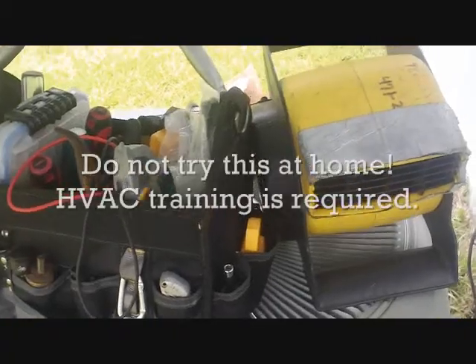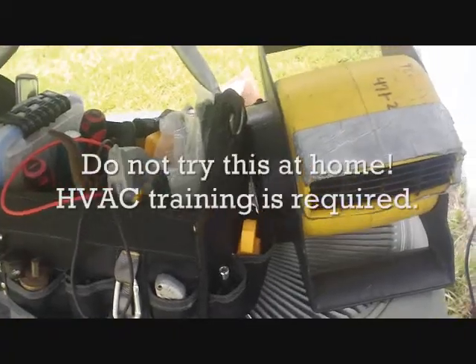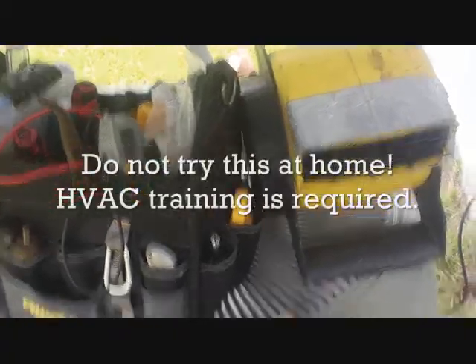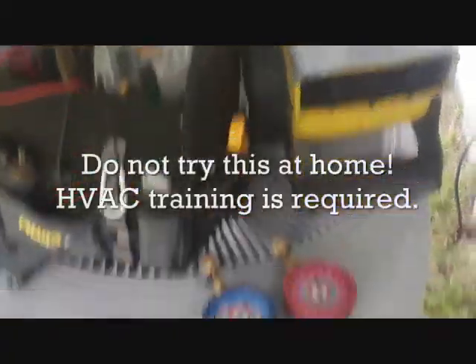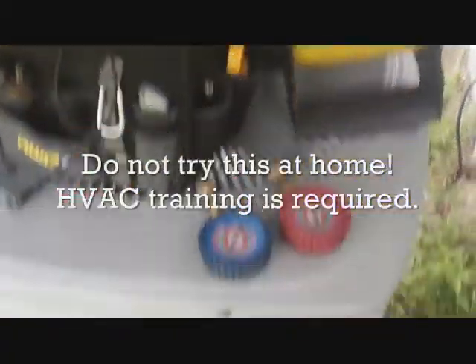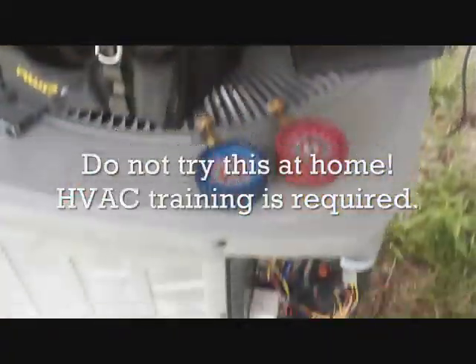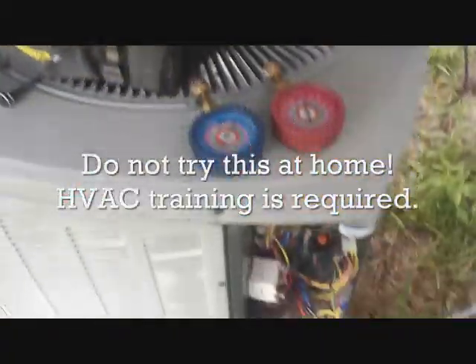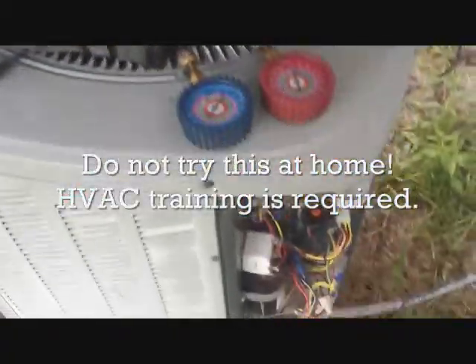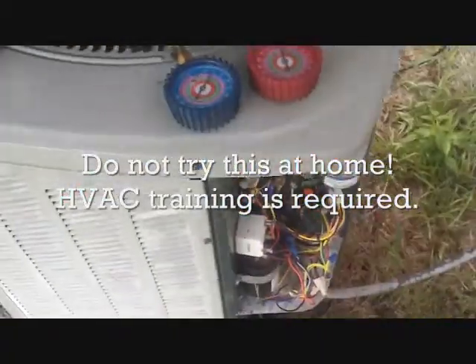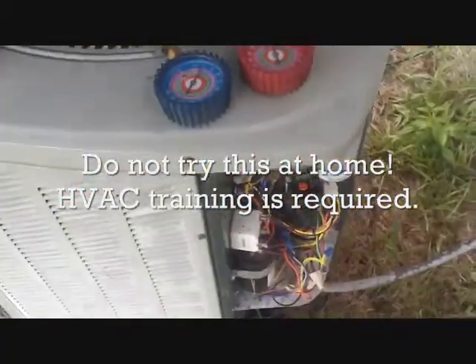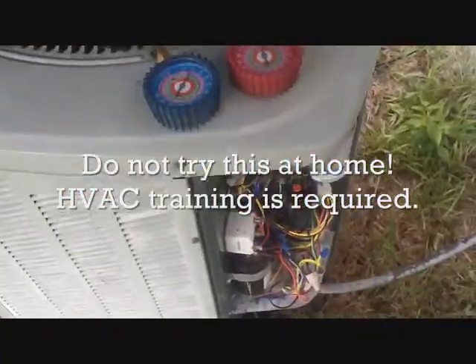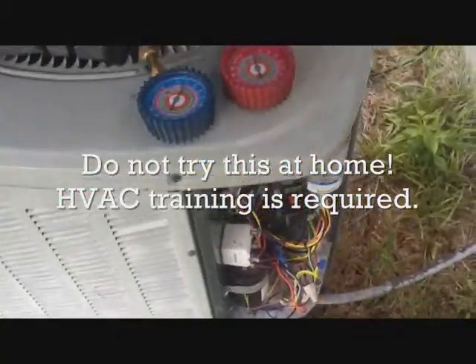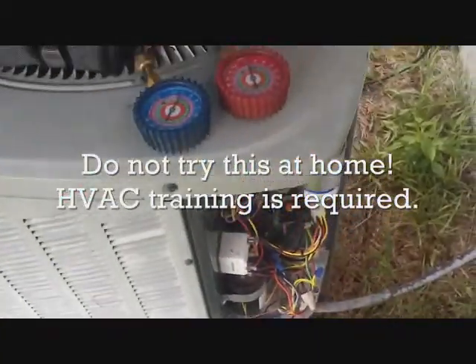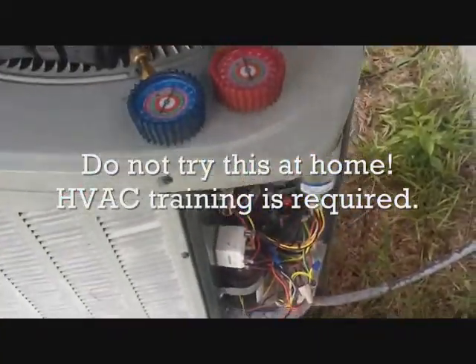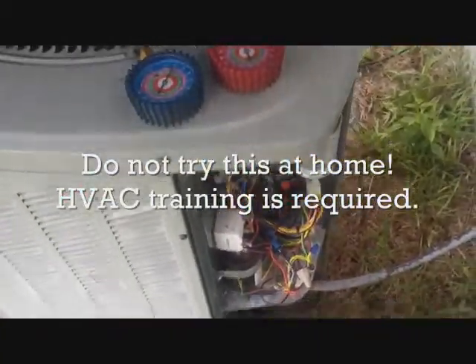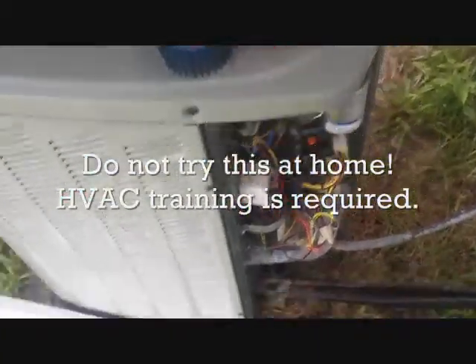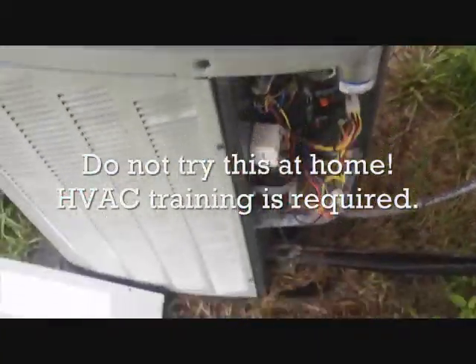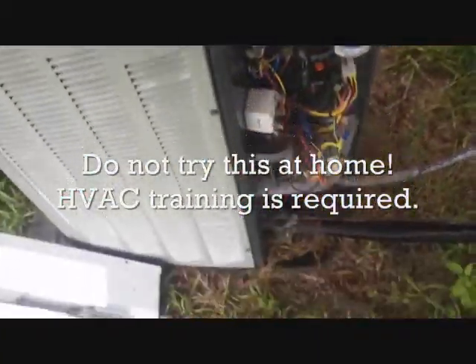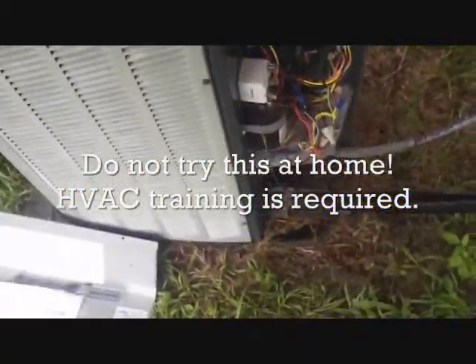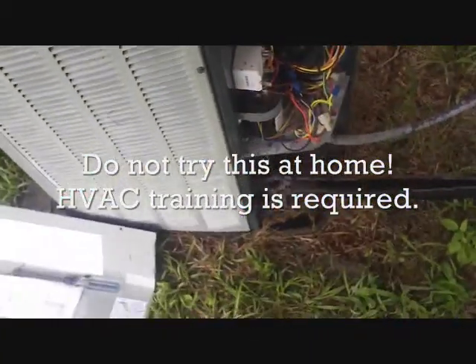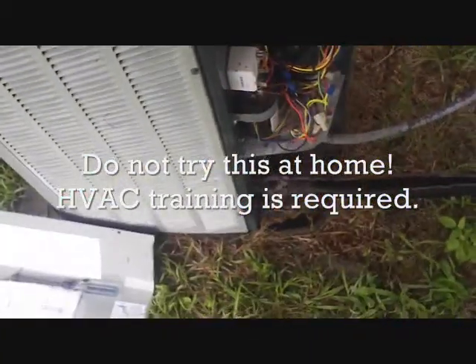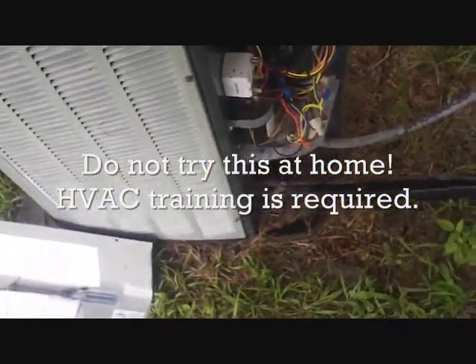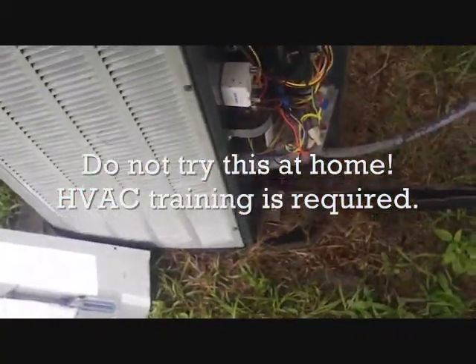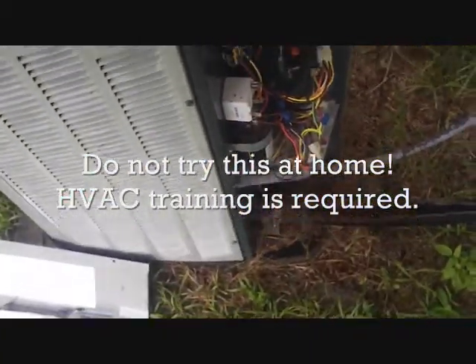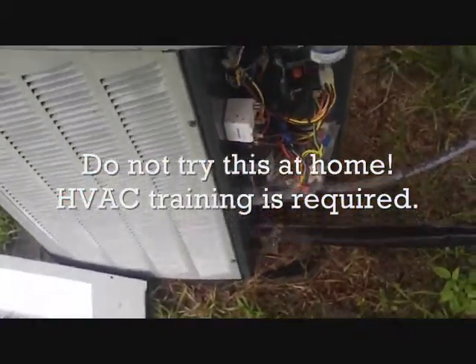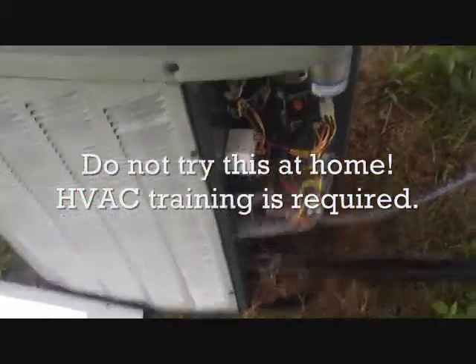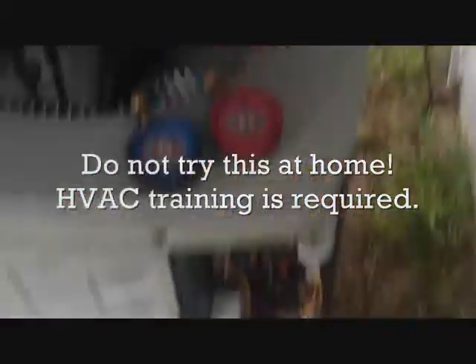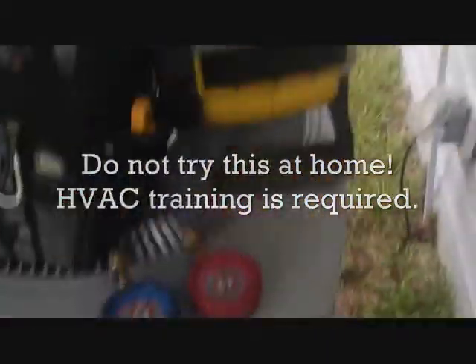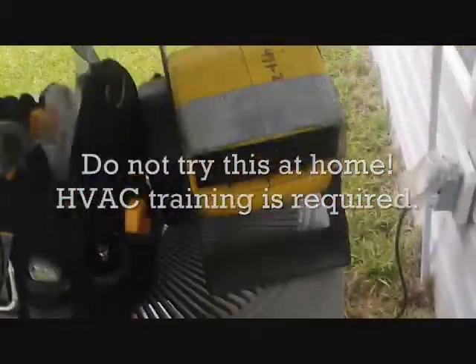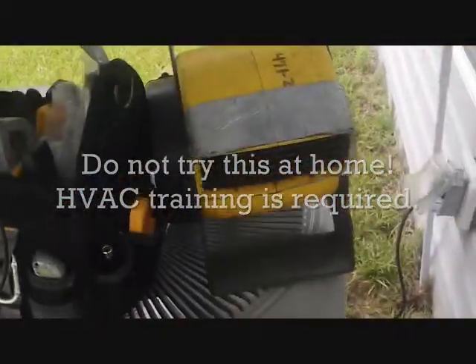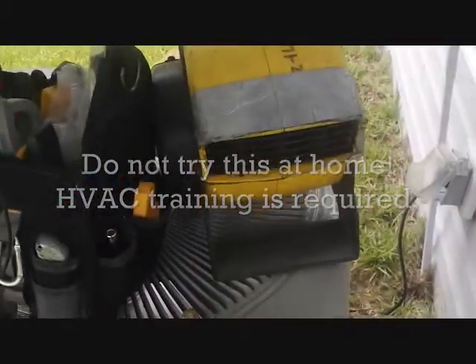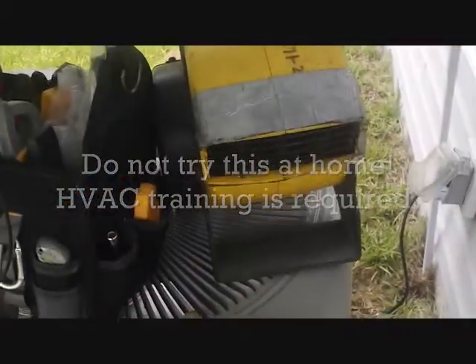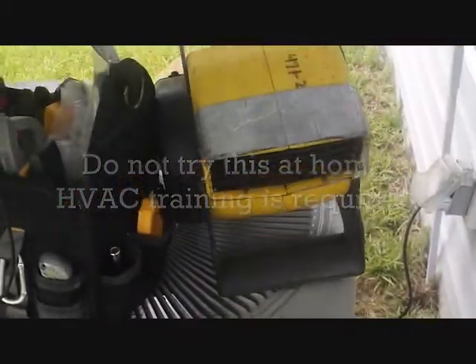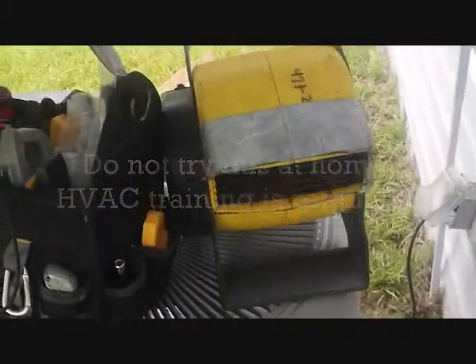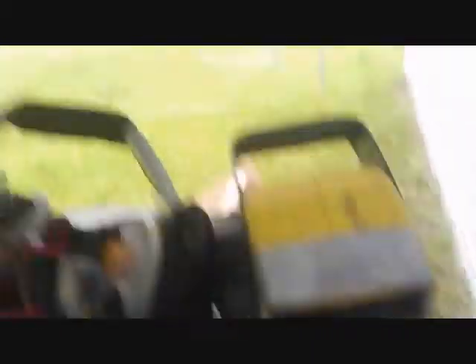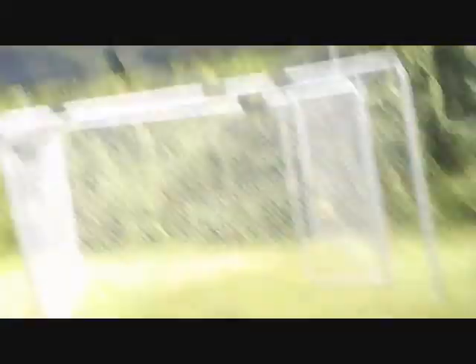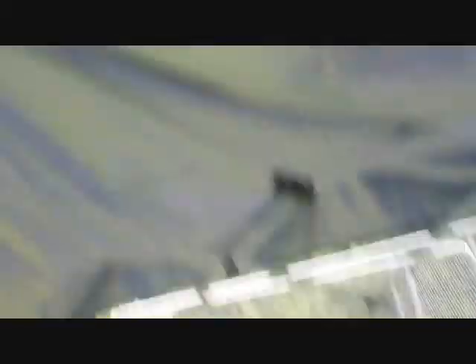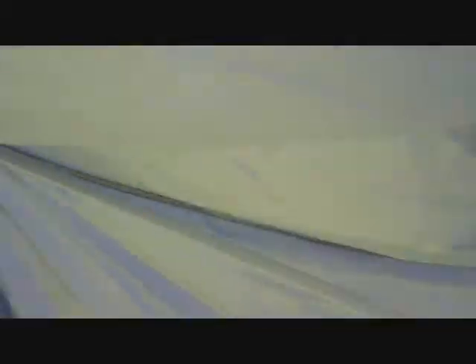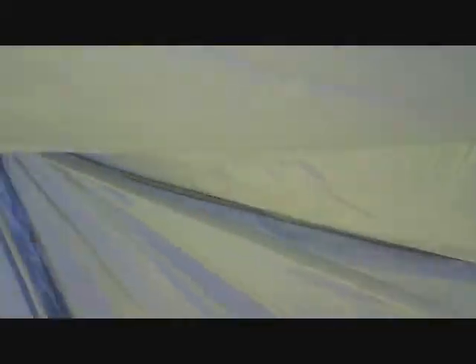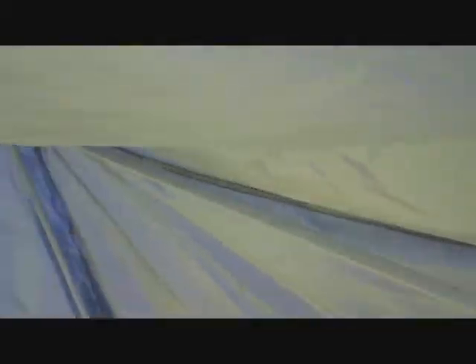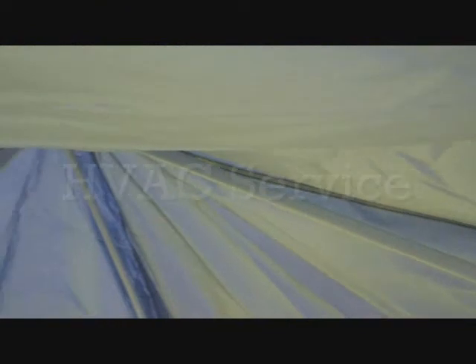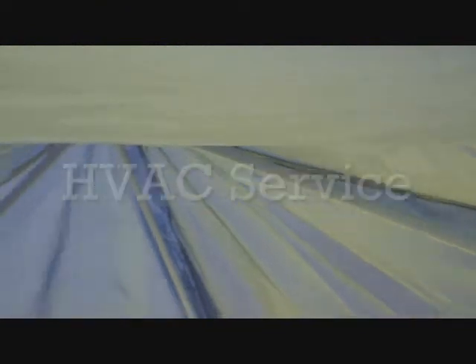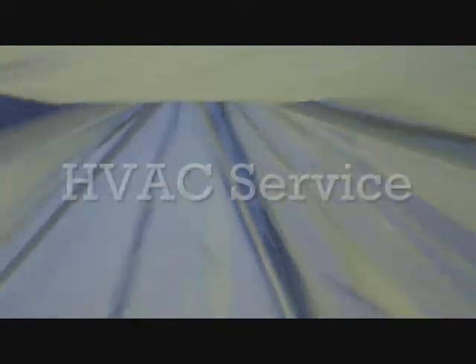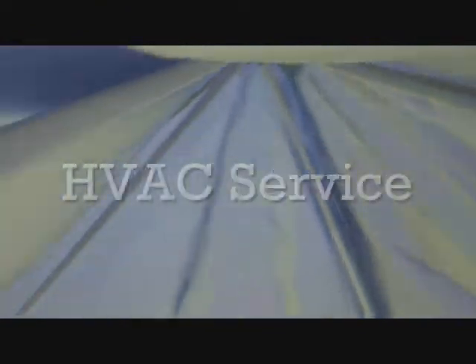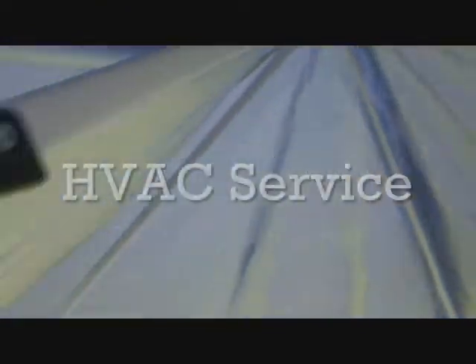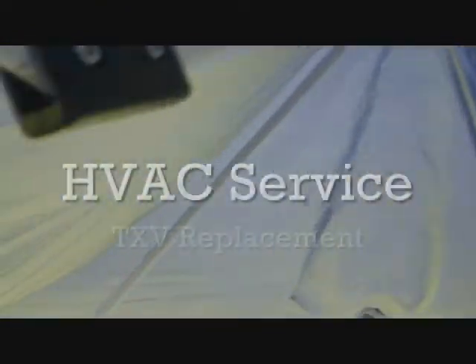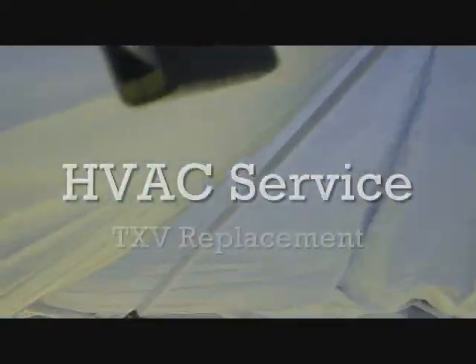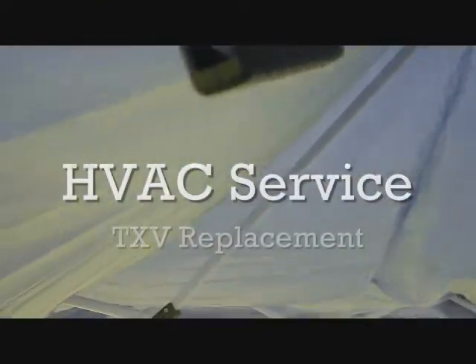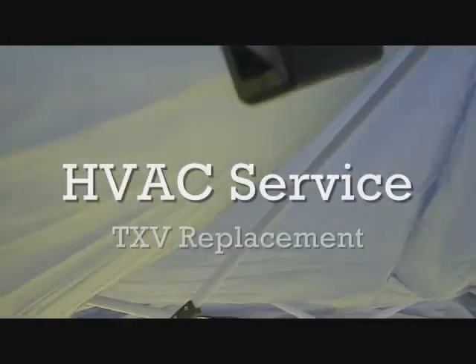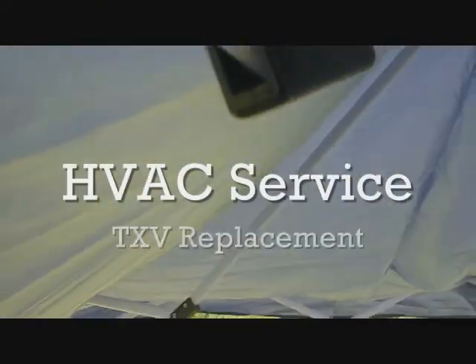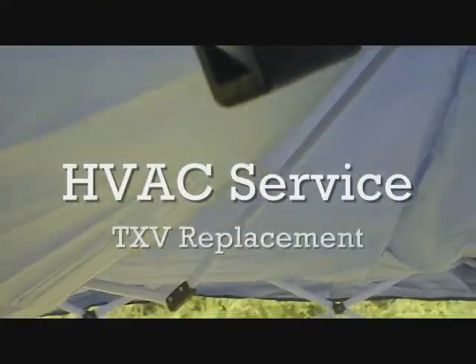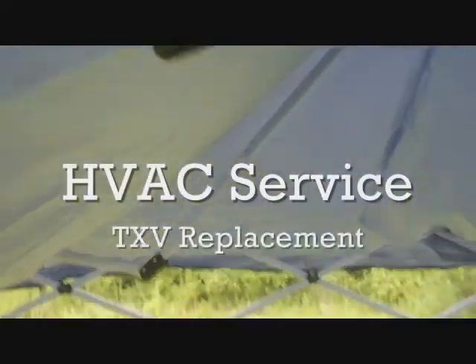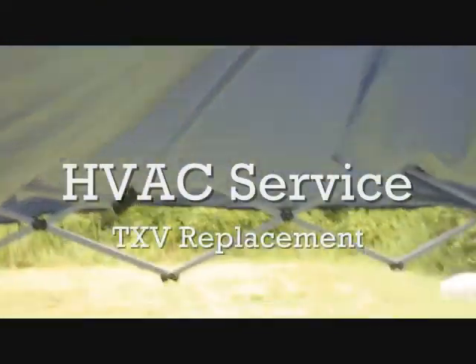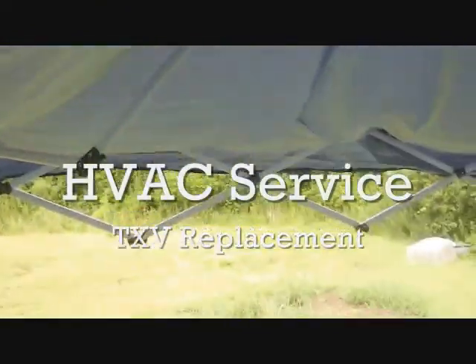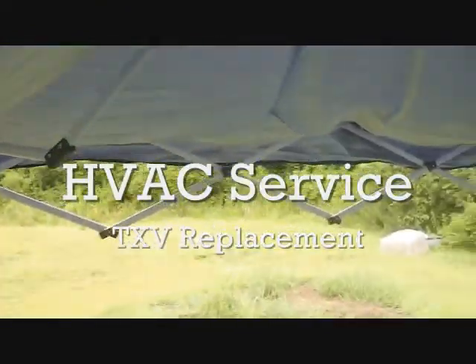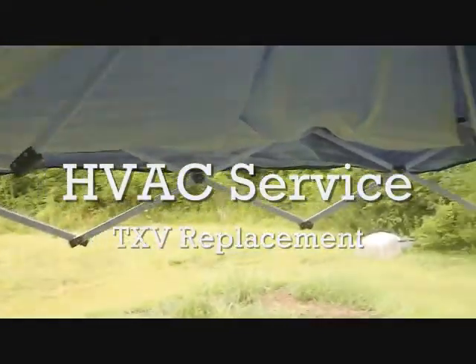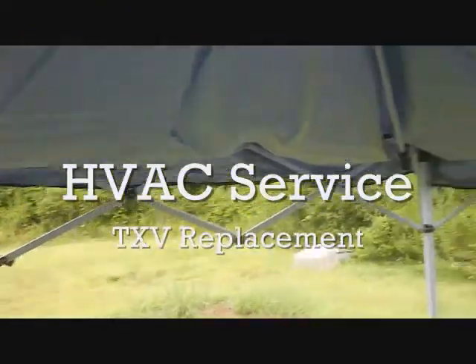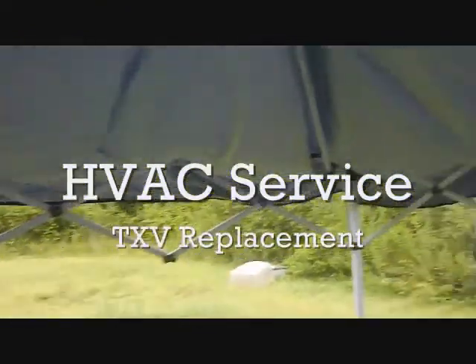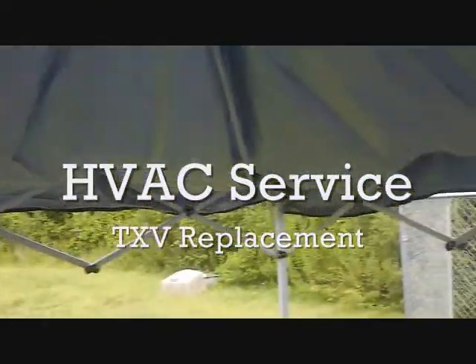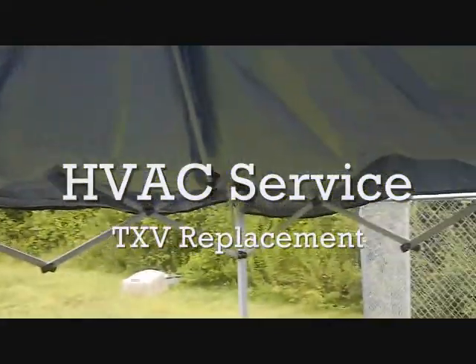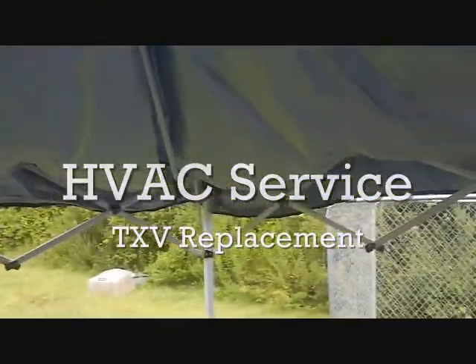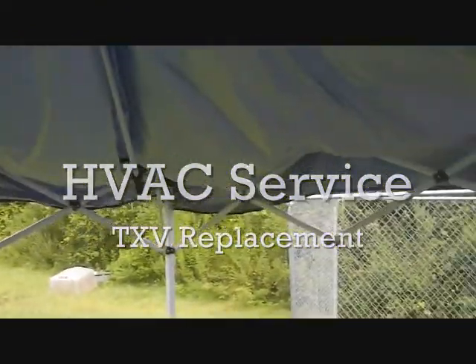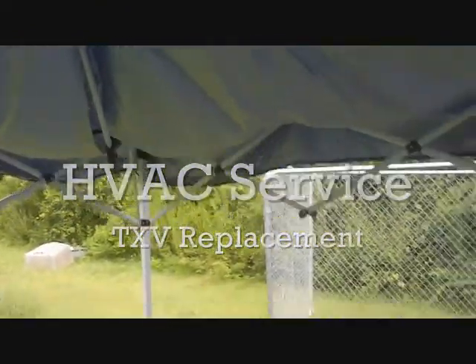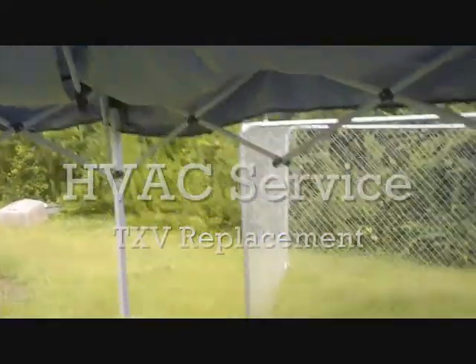All right, here we are day two. I'm going to change out the TXV, cut my fan, and cut my little enclosure up so I can work out of the rain.